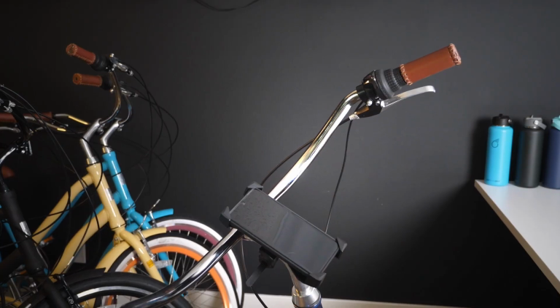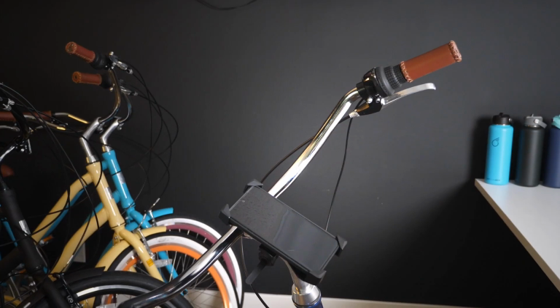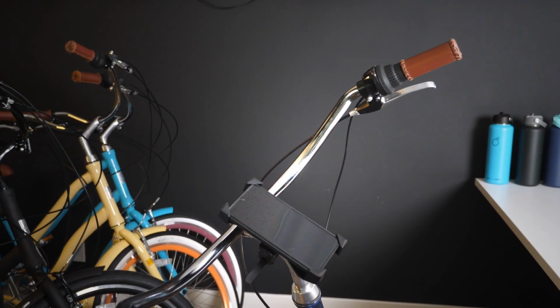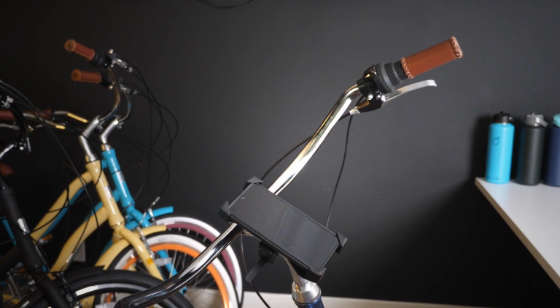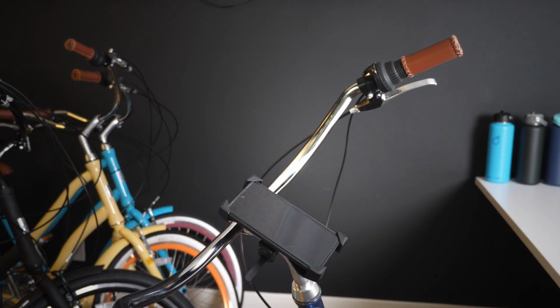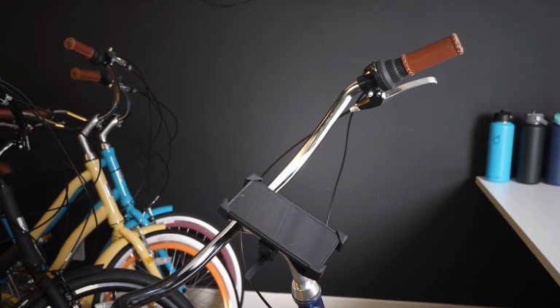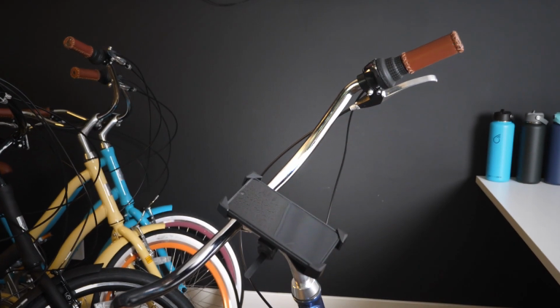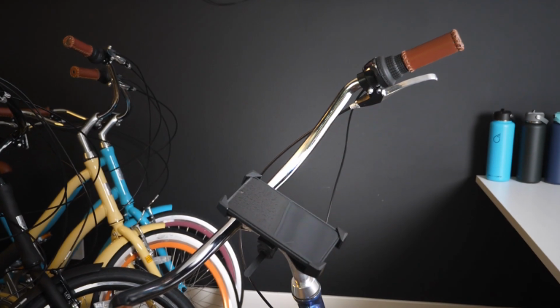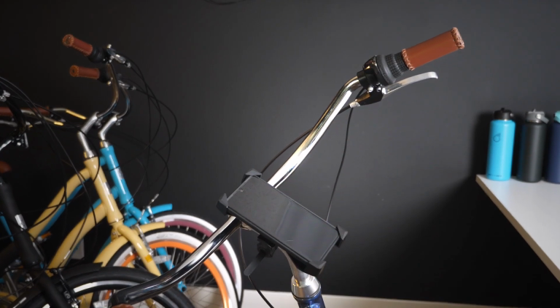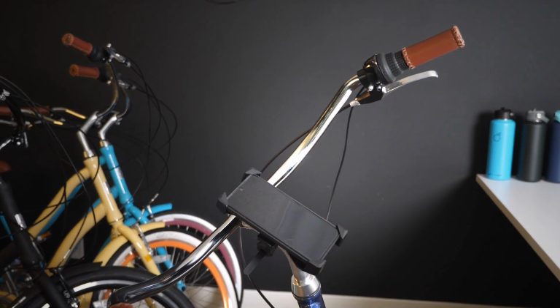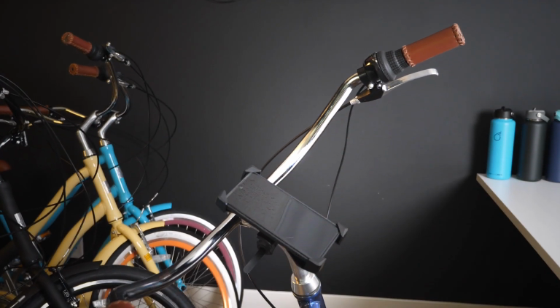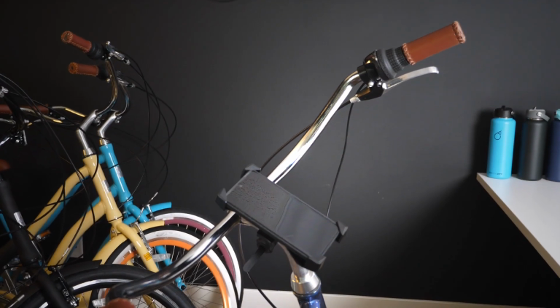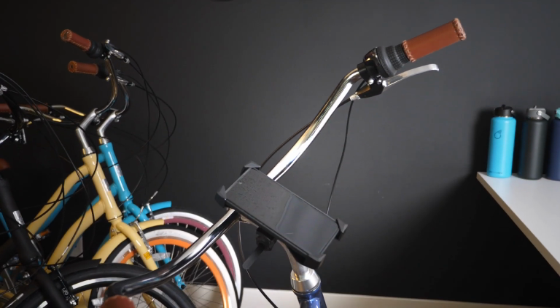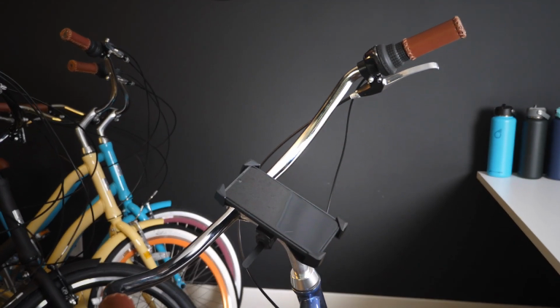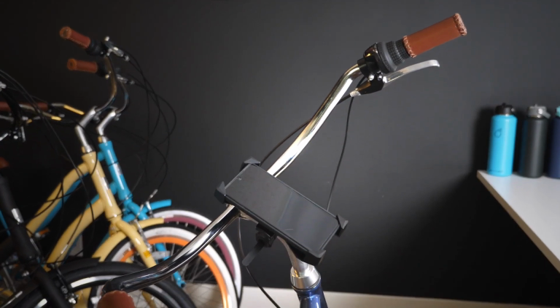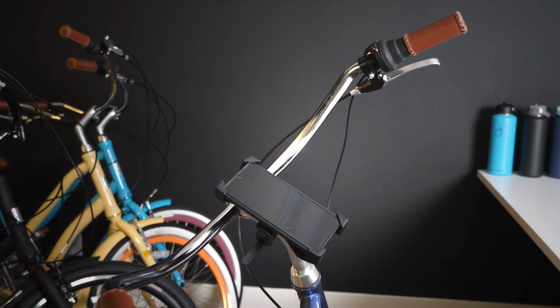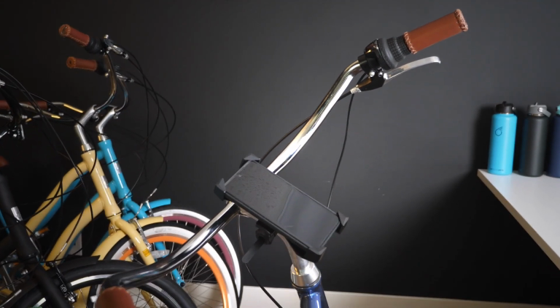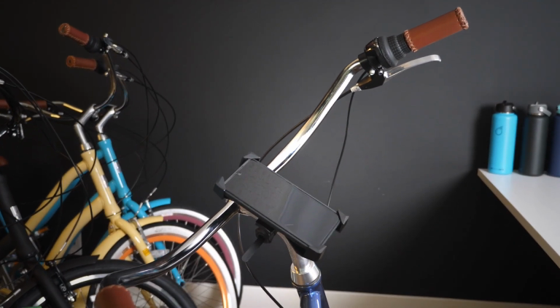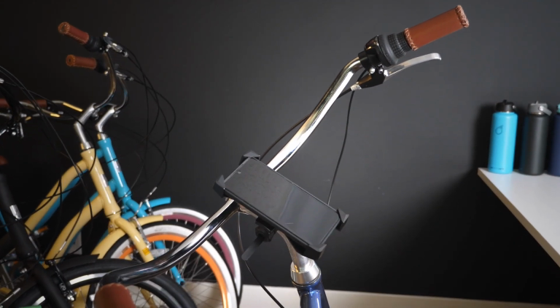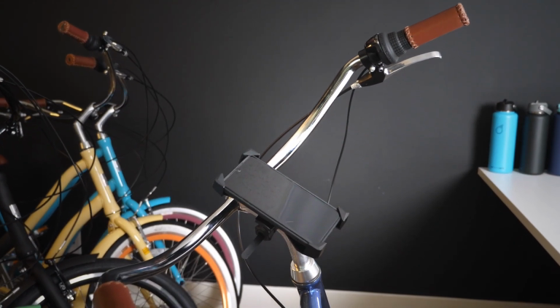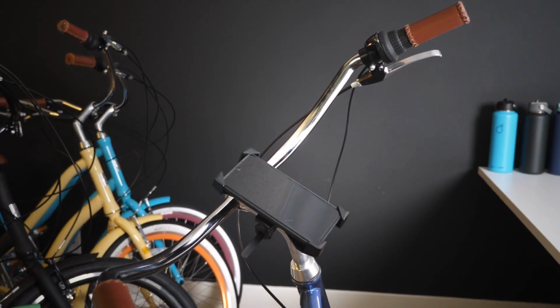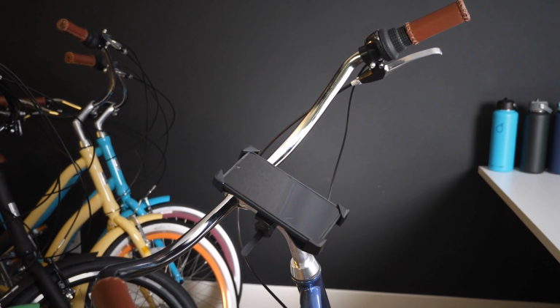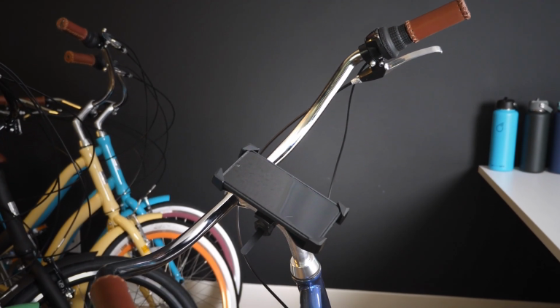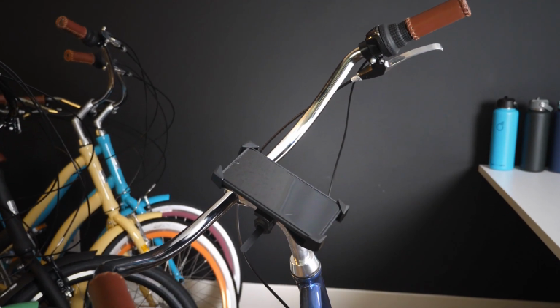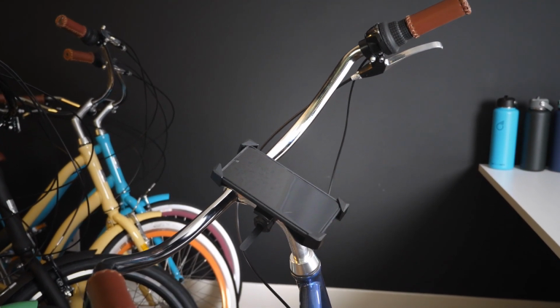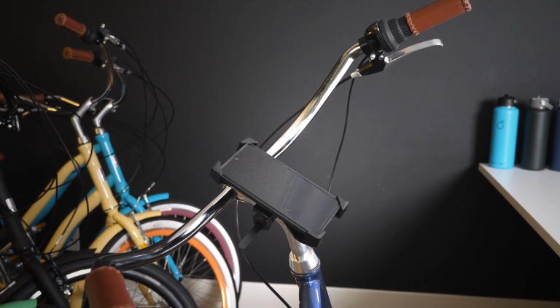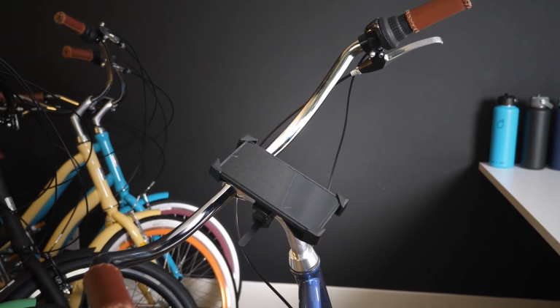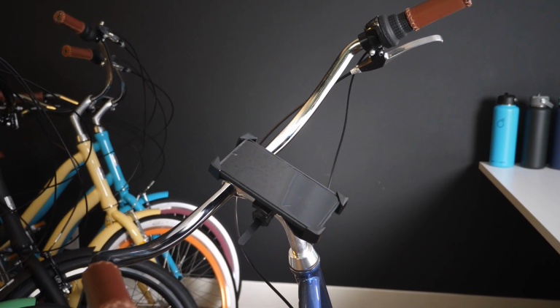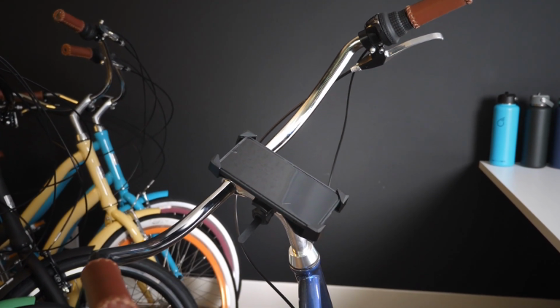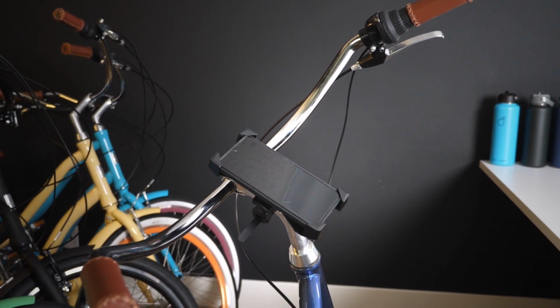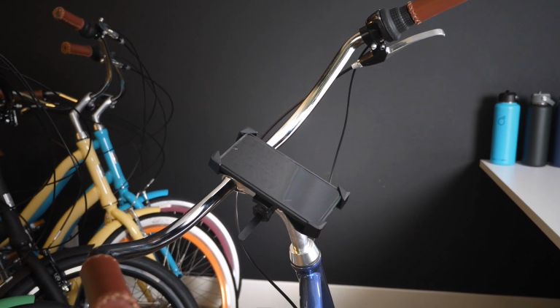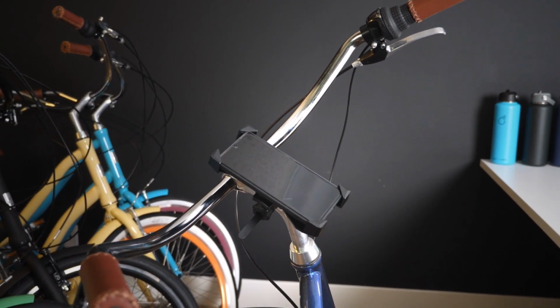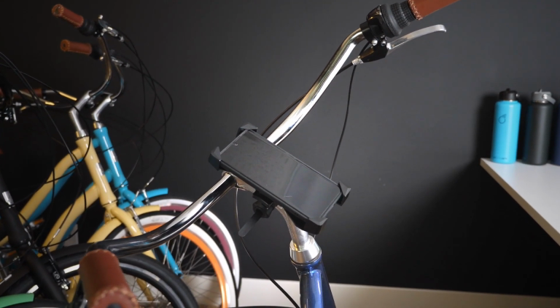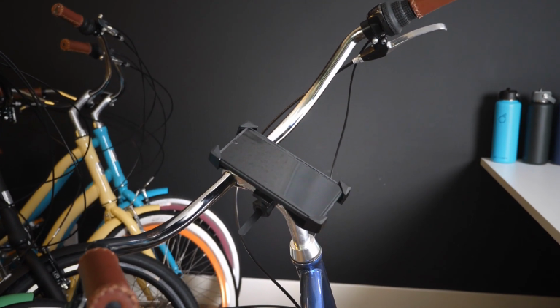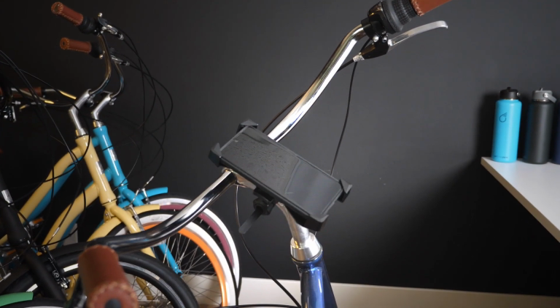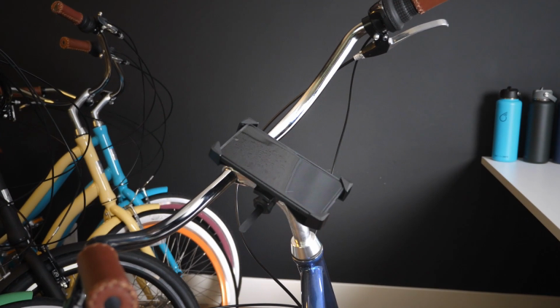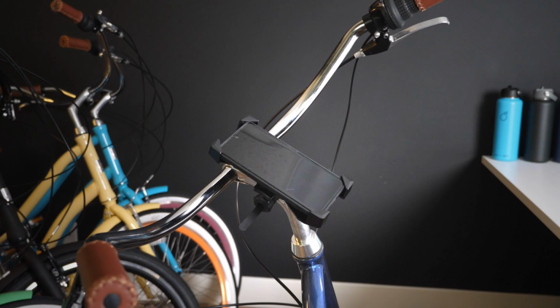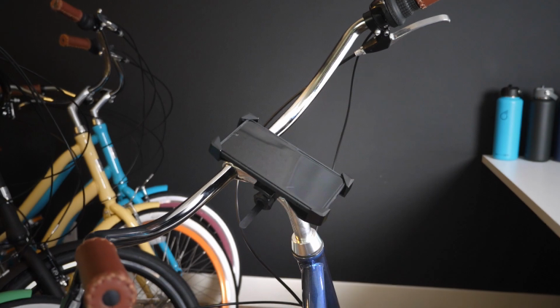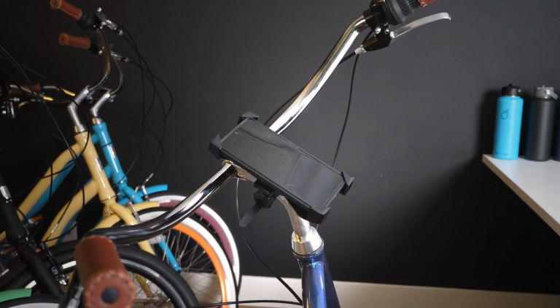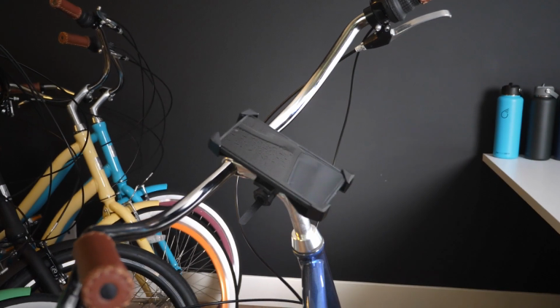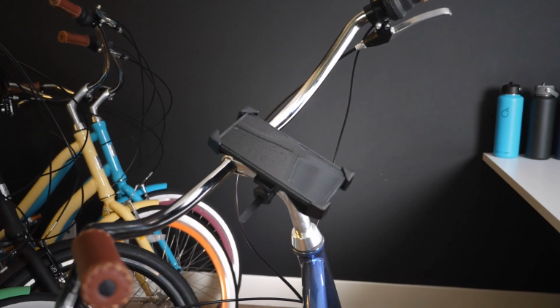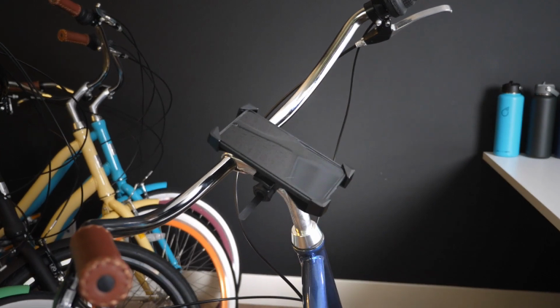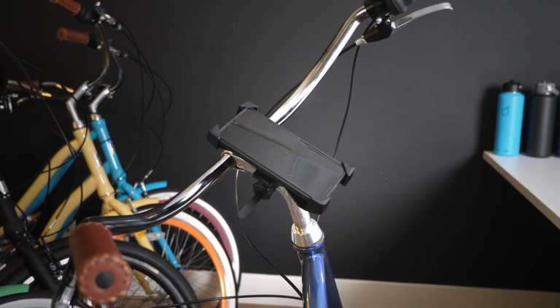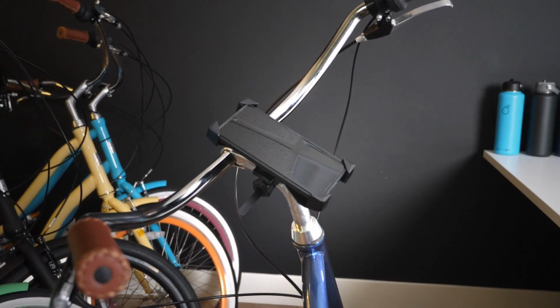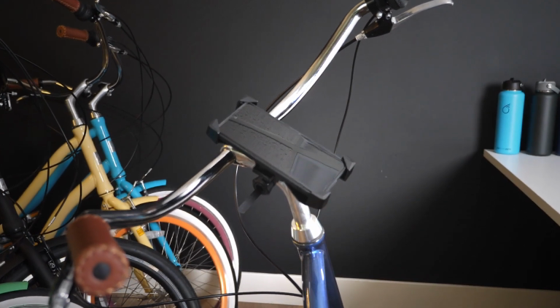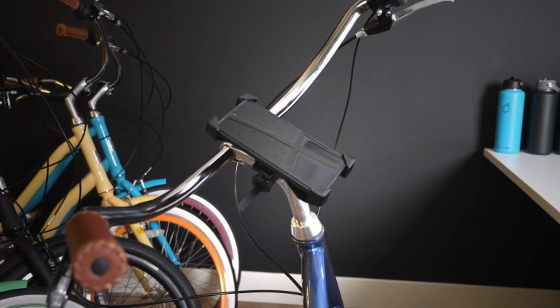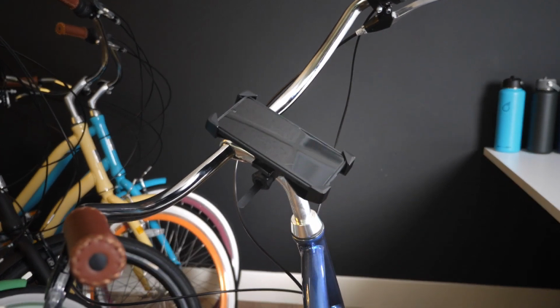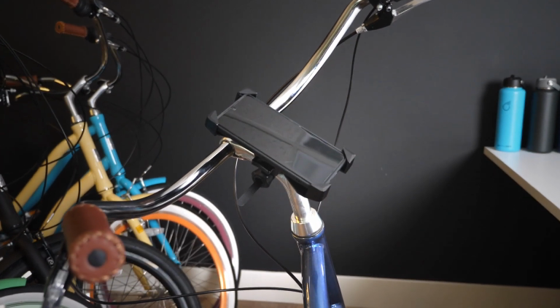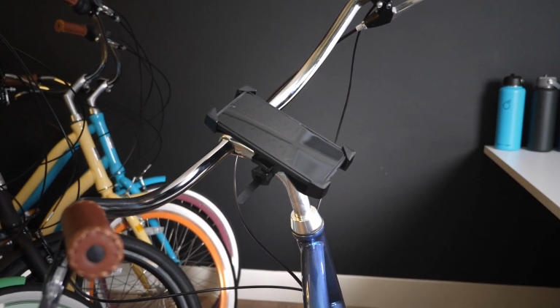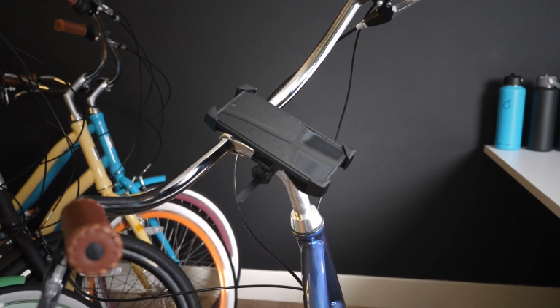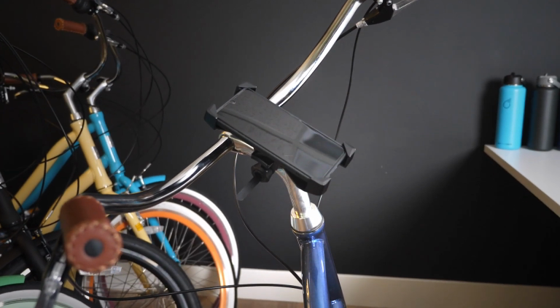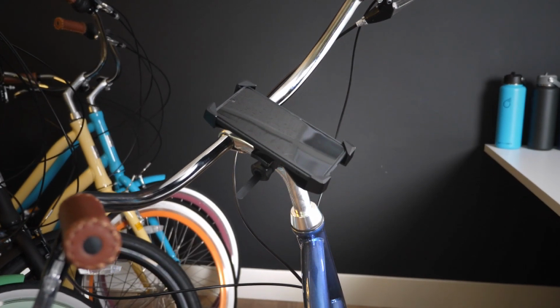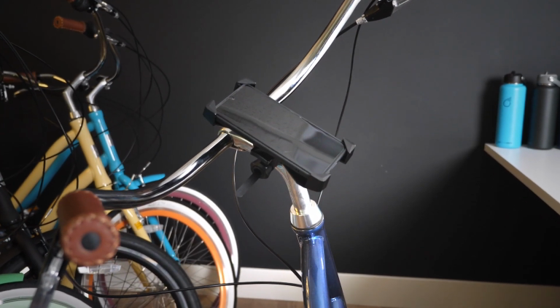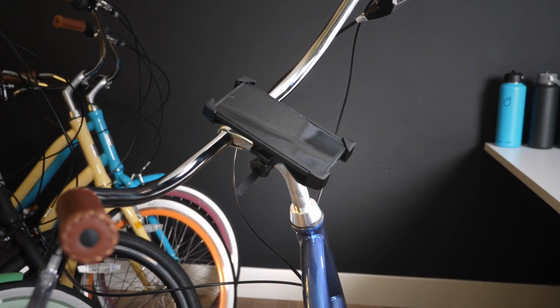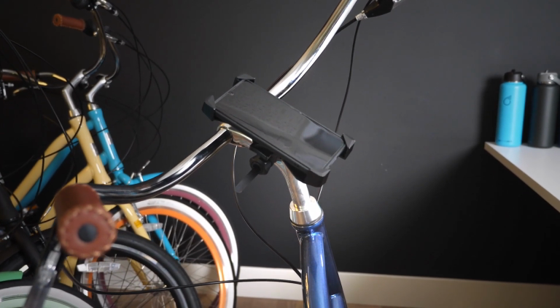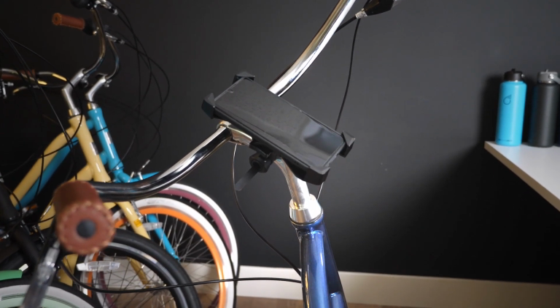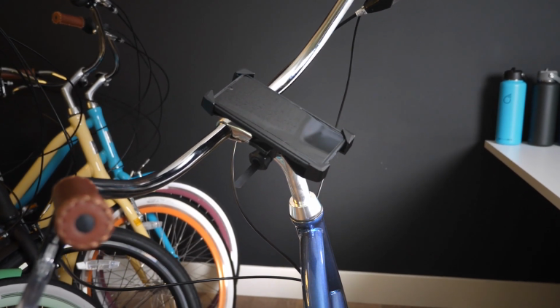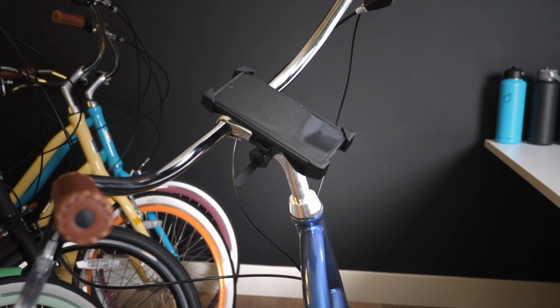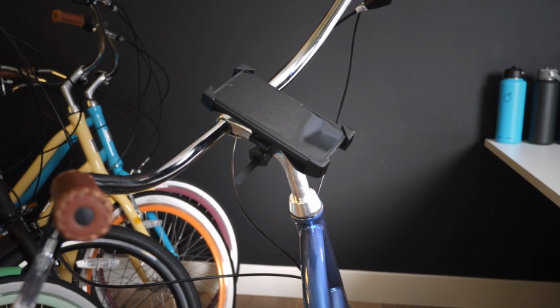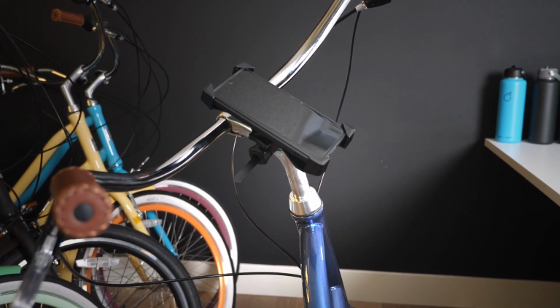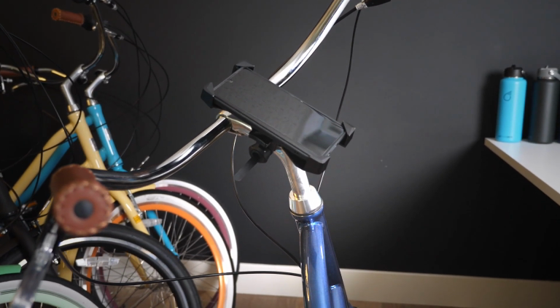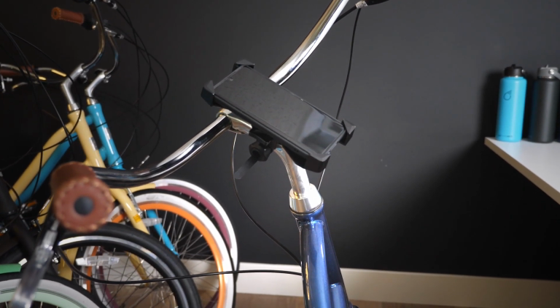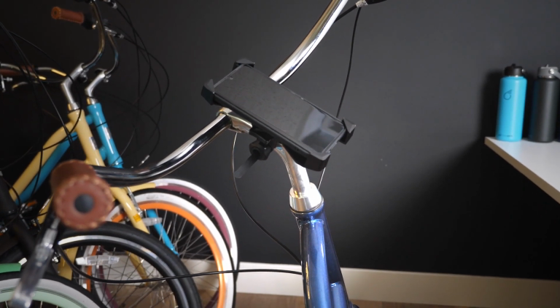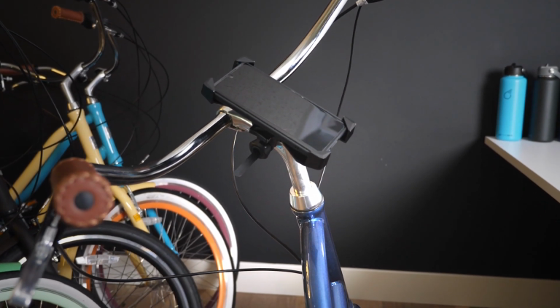This is great for cell phones of all sizes. It's expandable, easily adjustable, and it fits all 630 bikes.